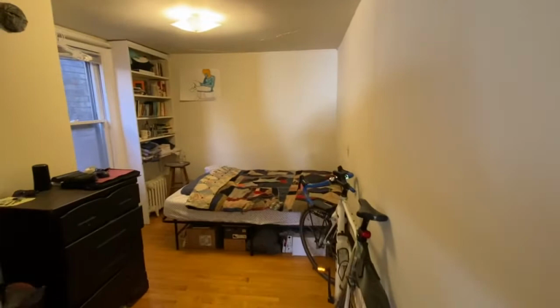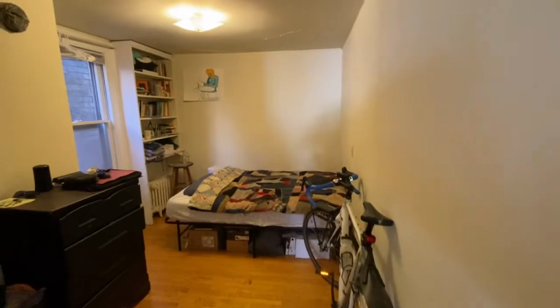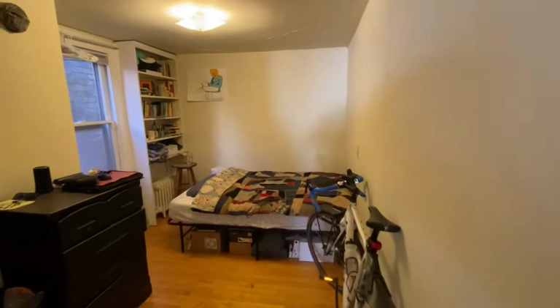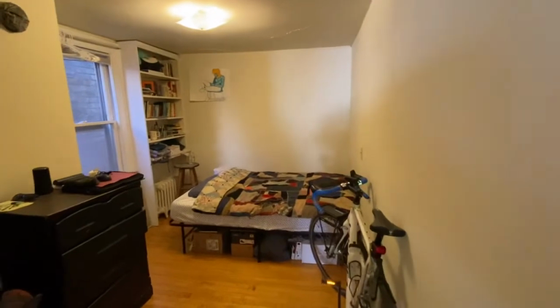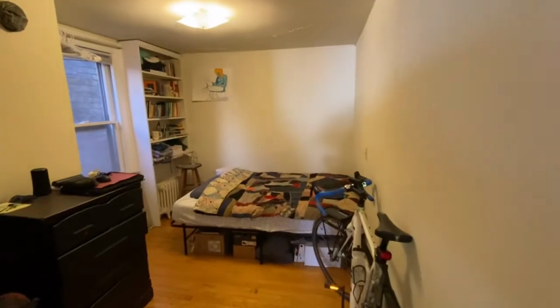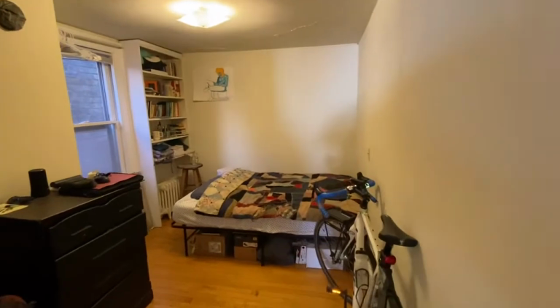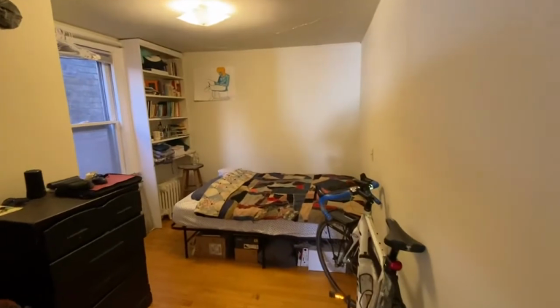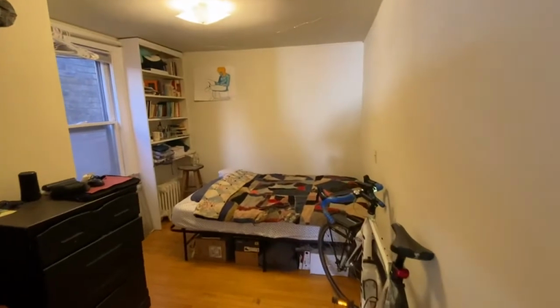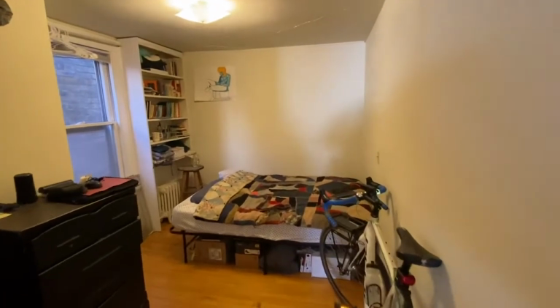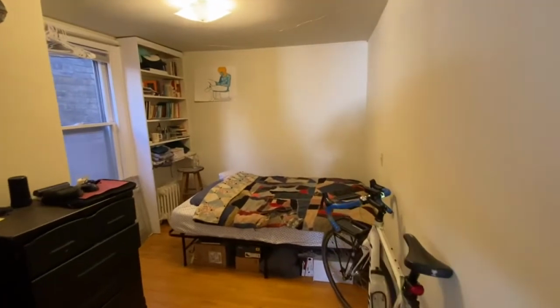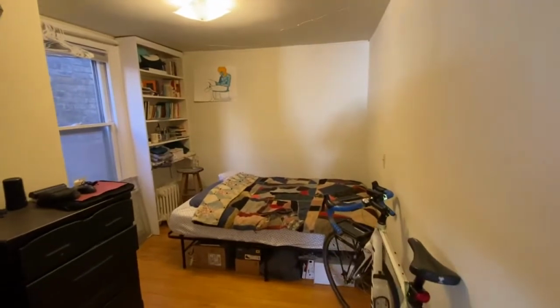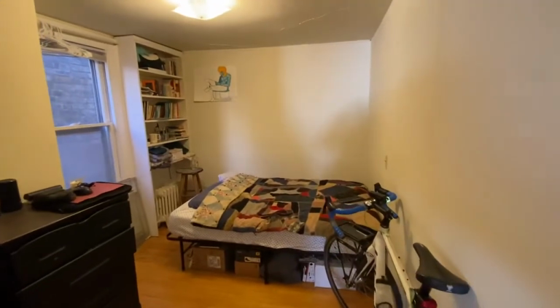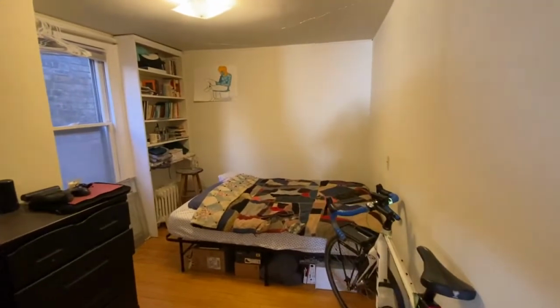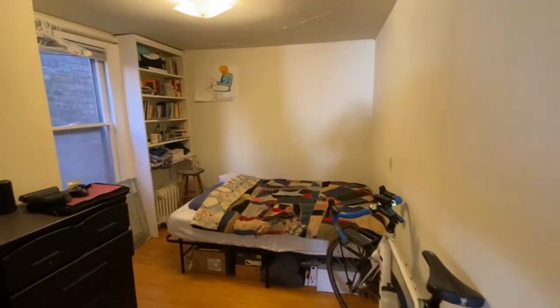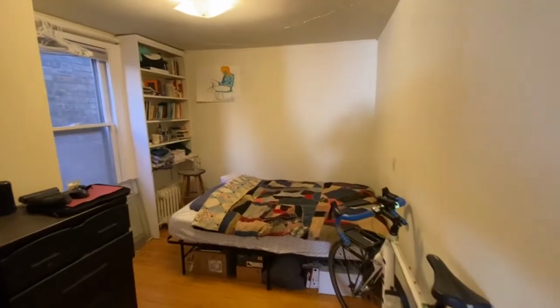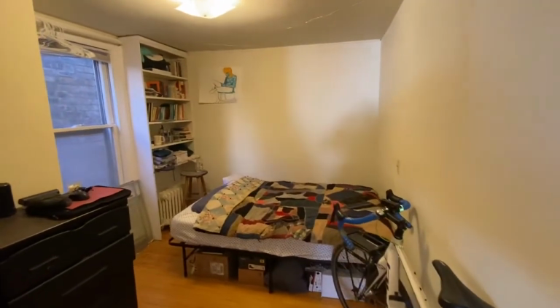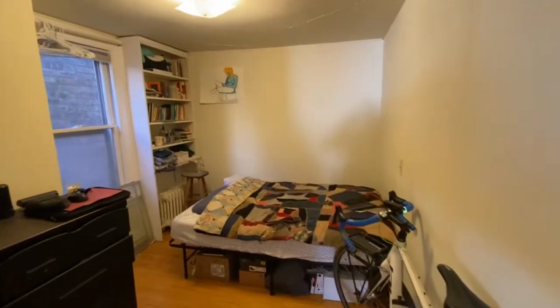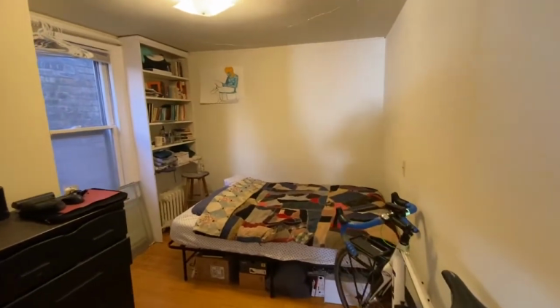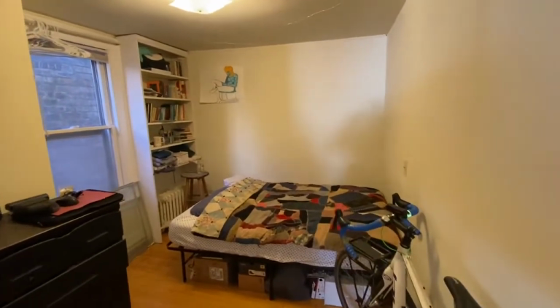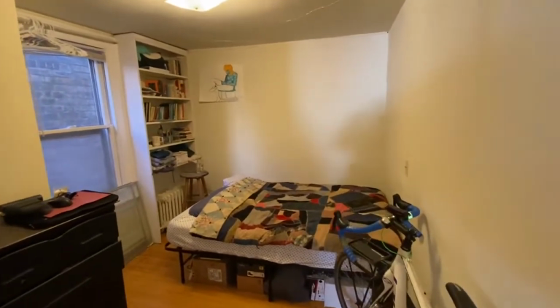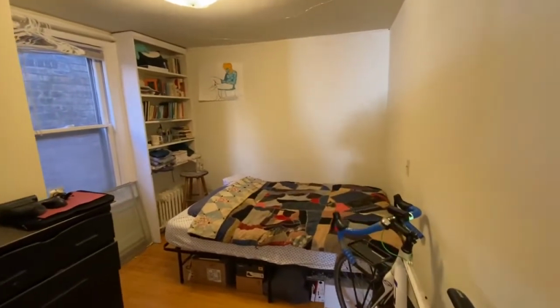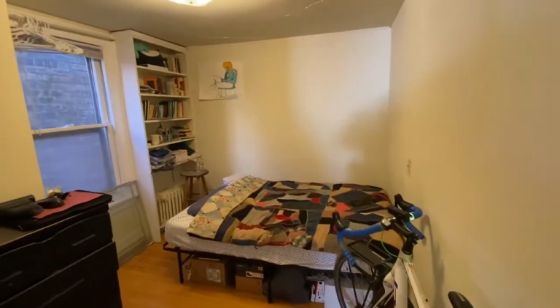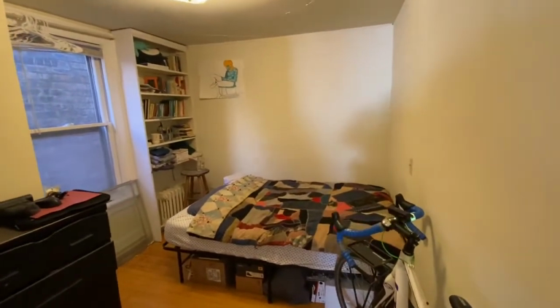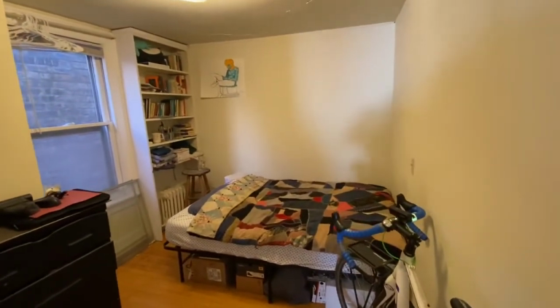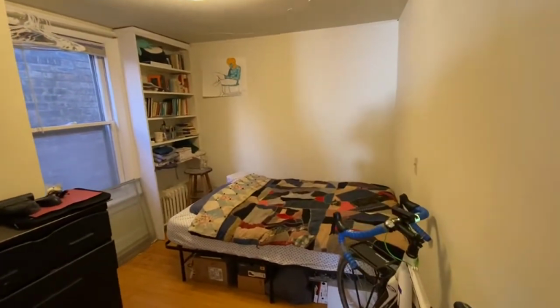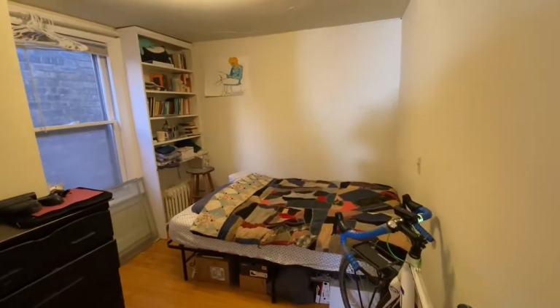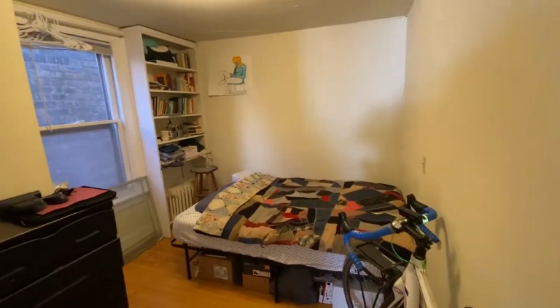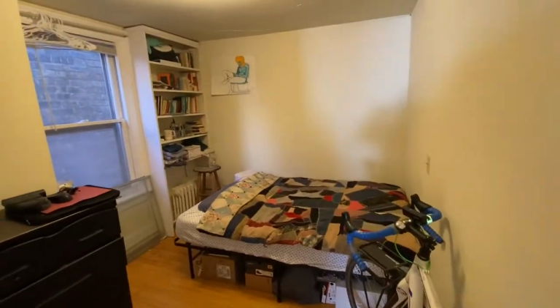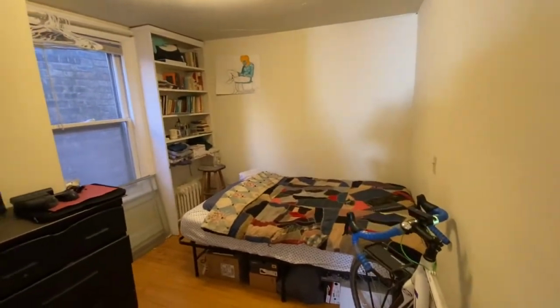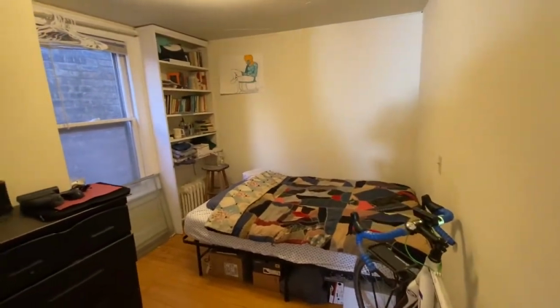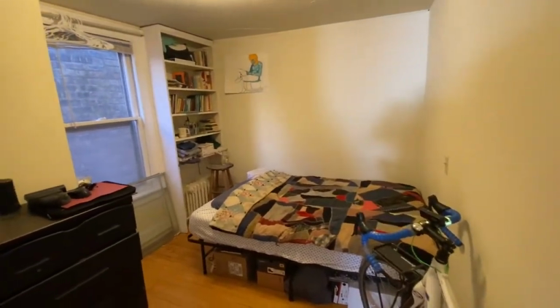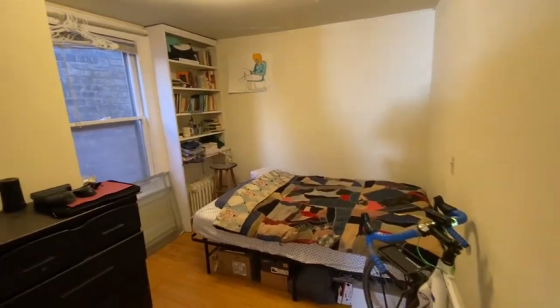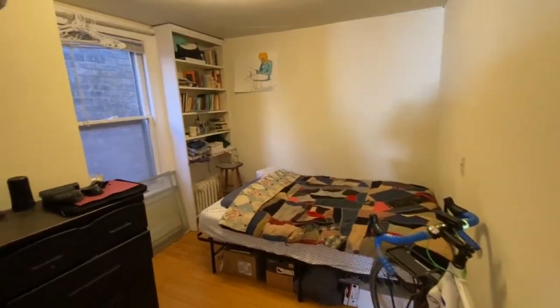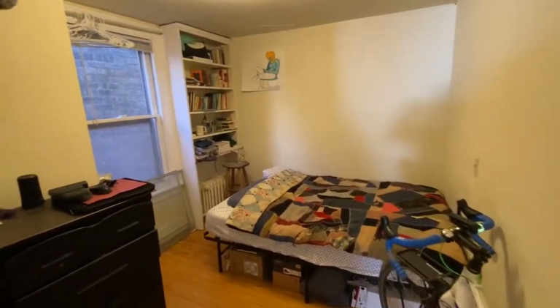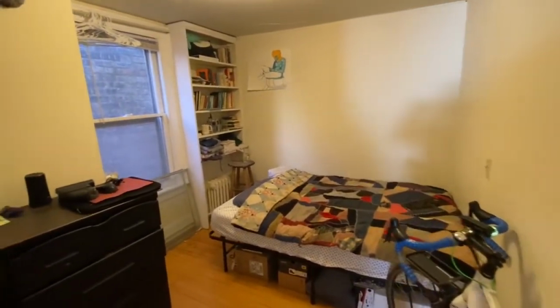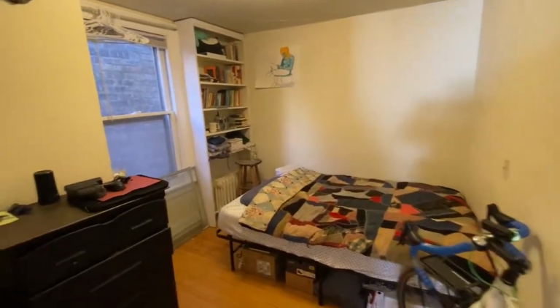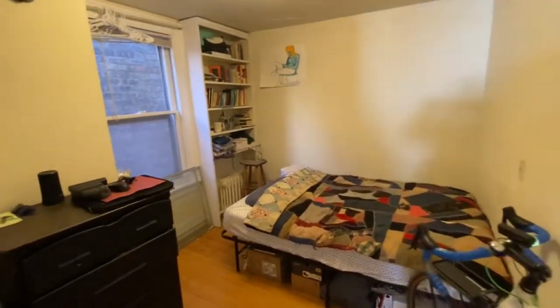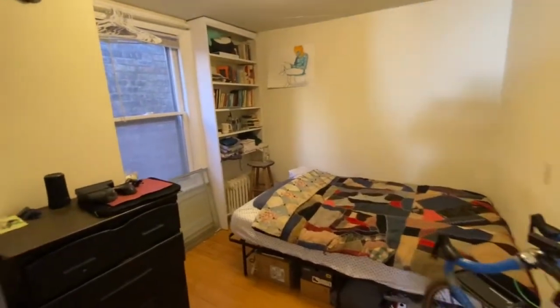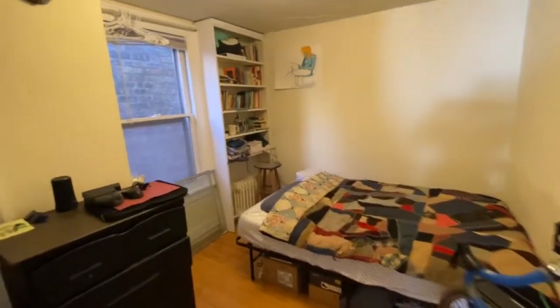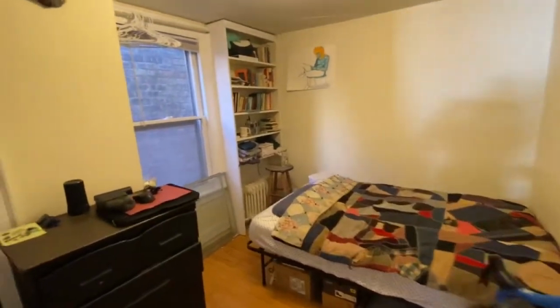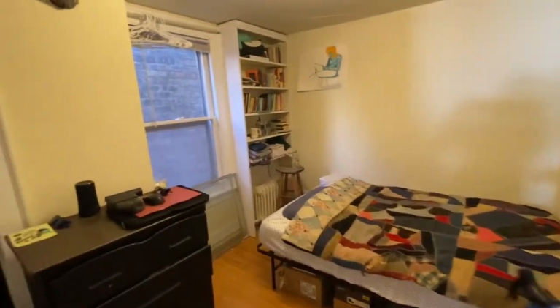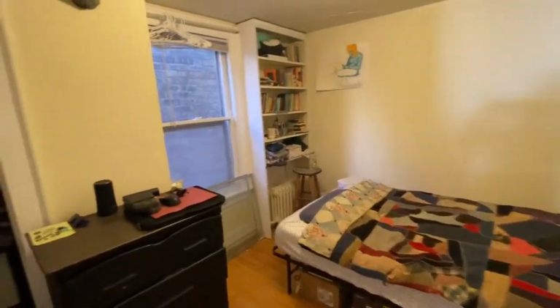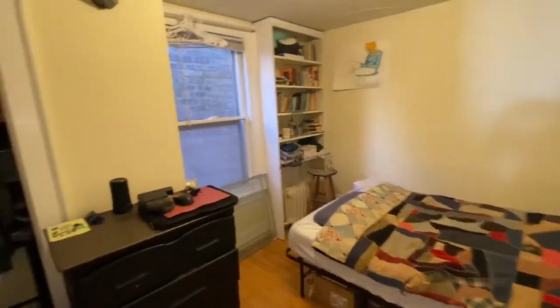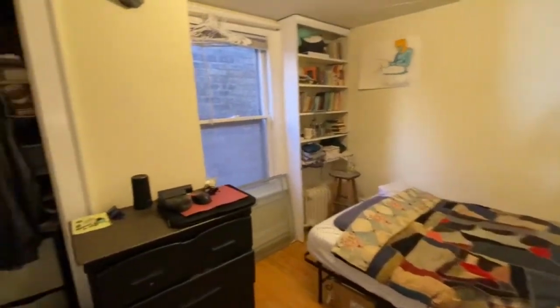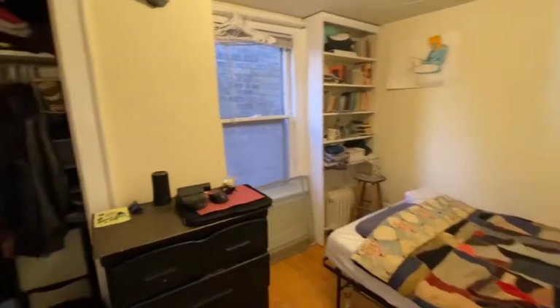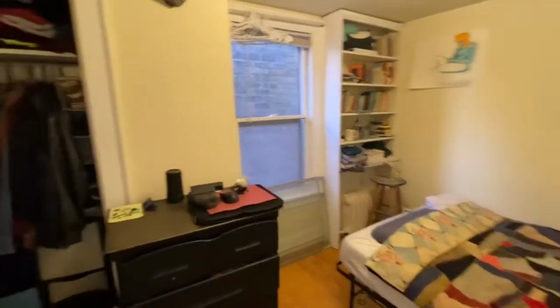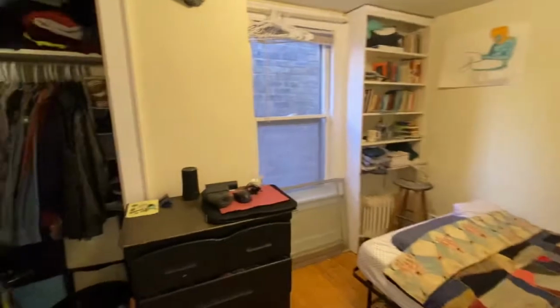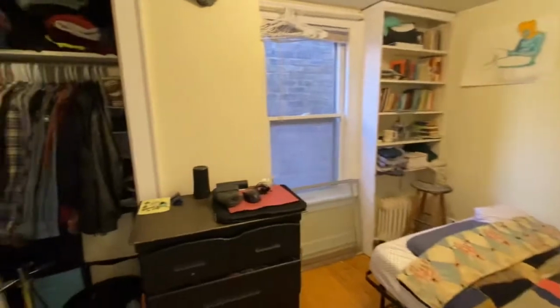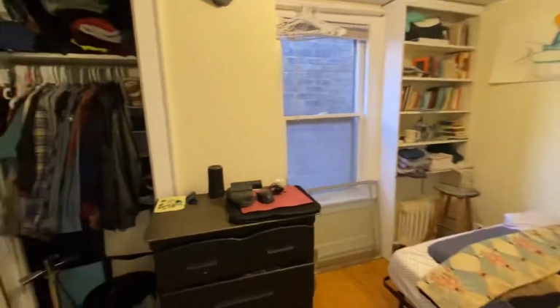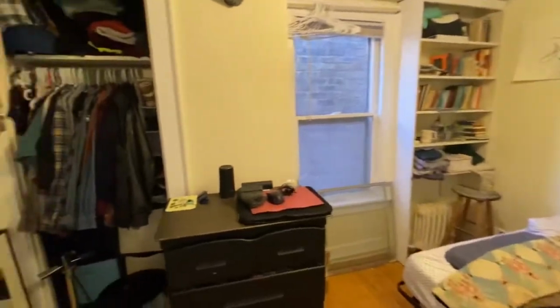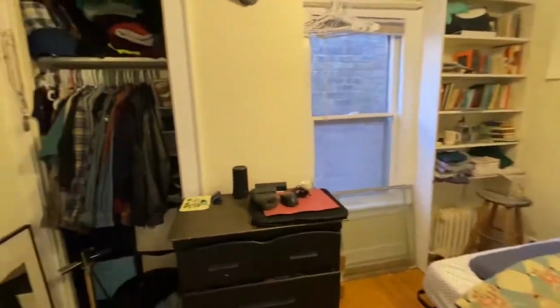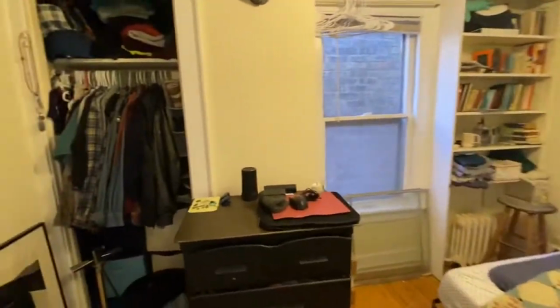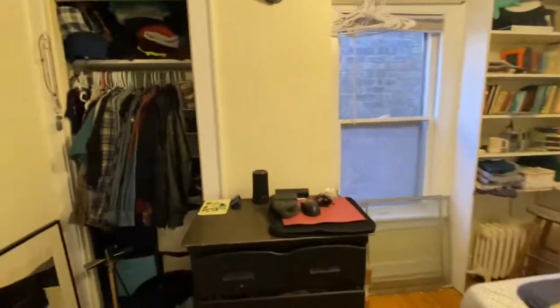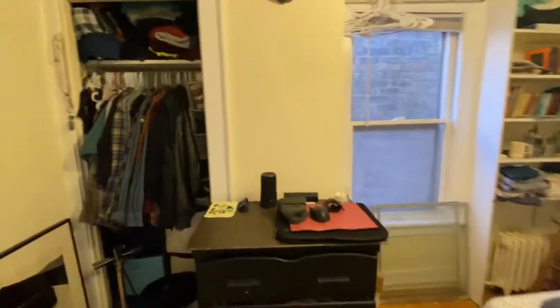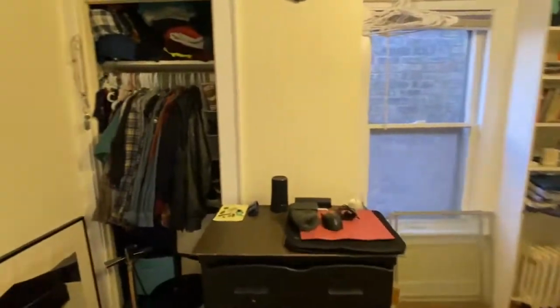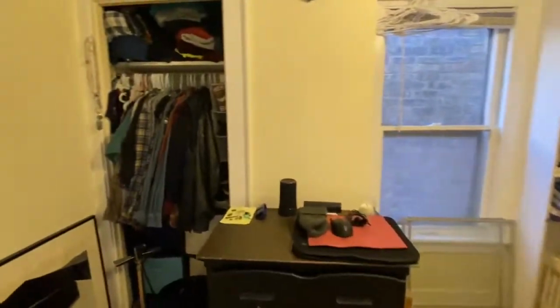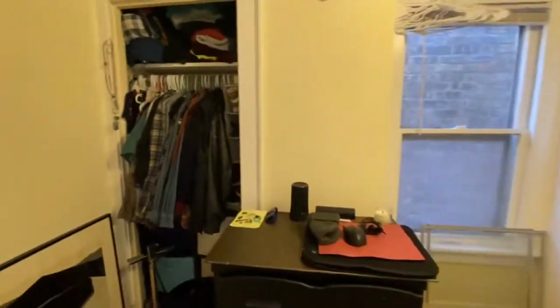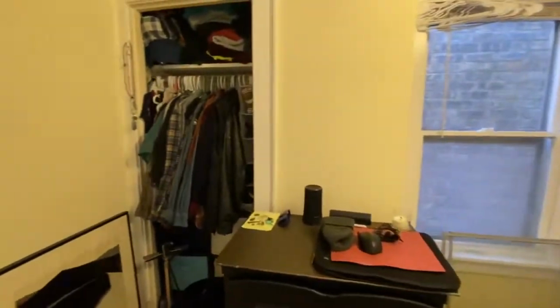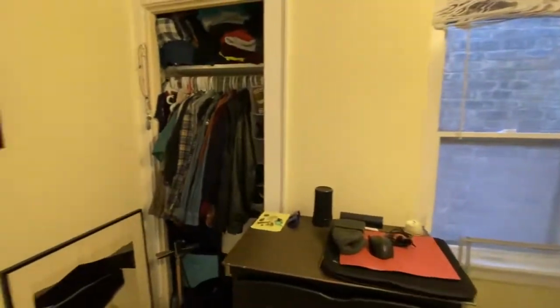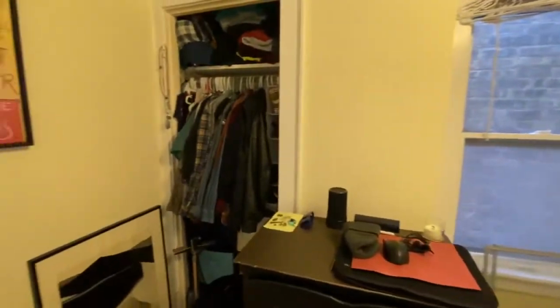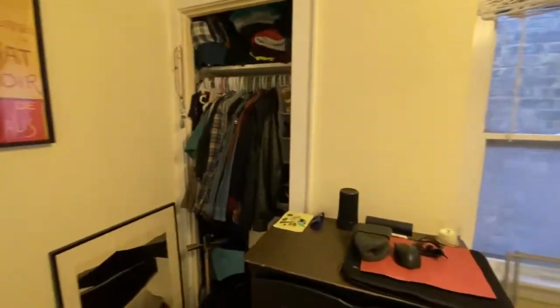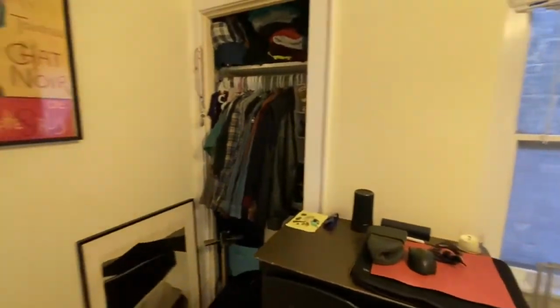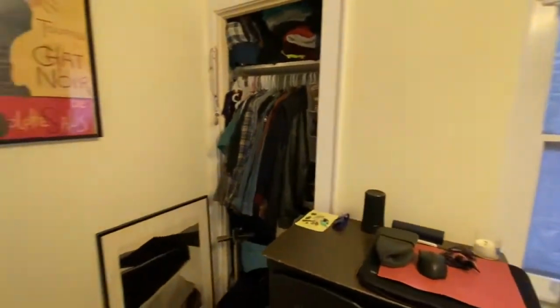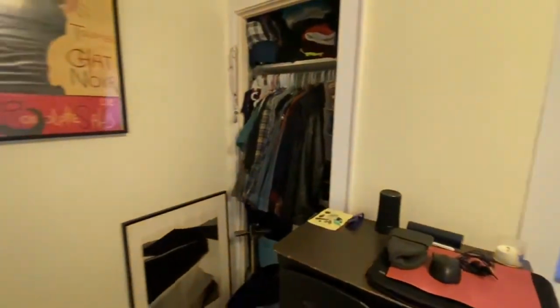You have some nice bookshelves, an end window, and closet space as well.